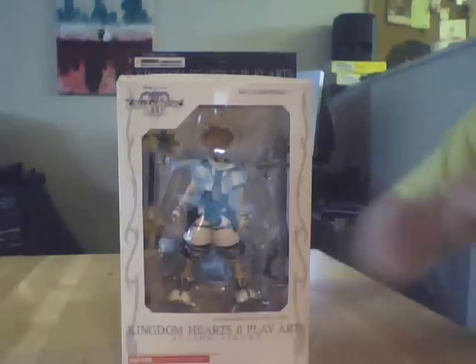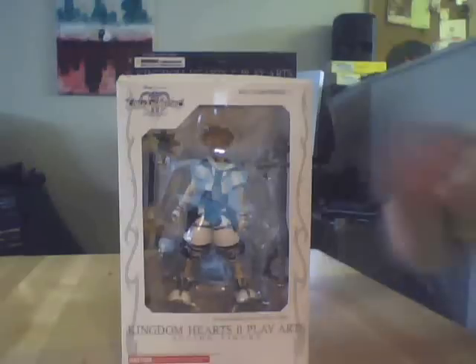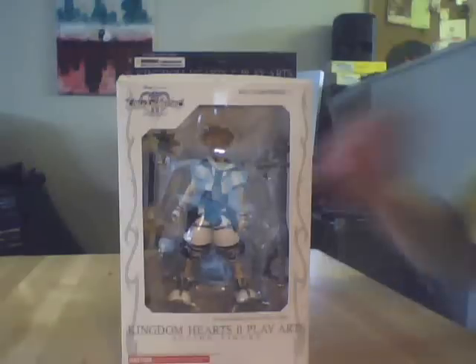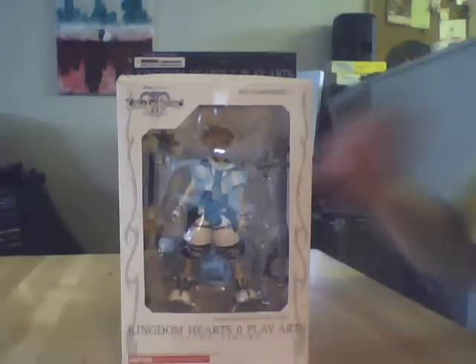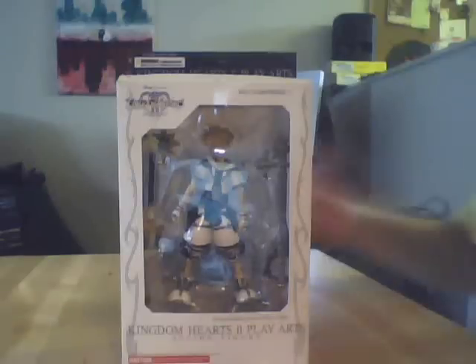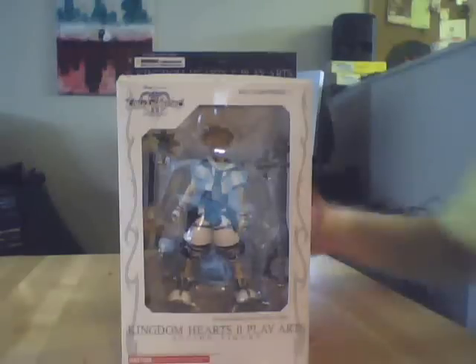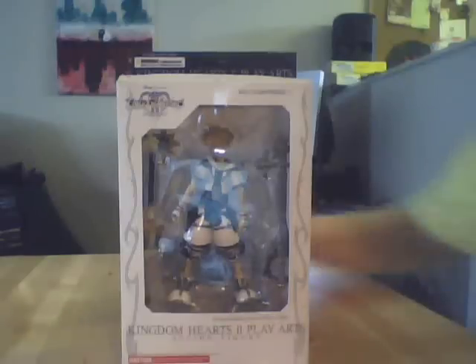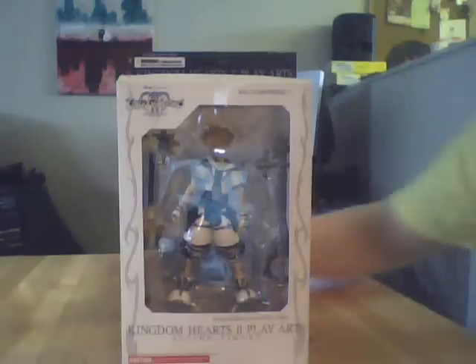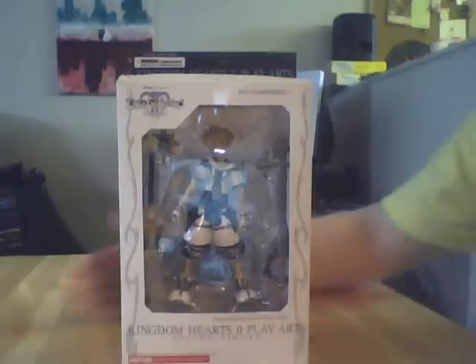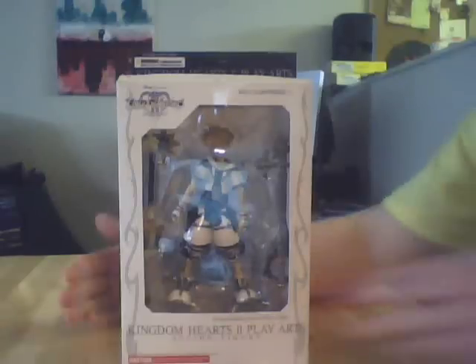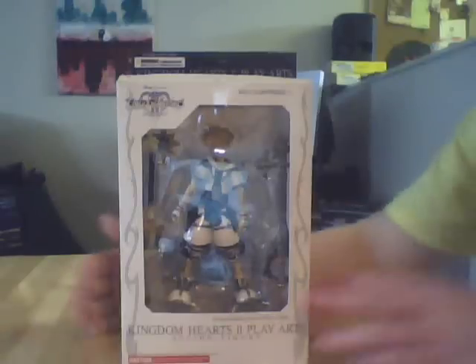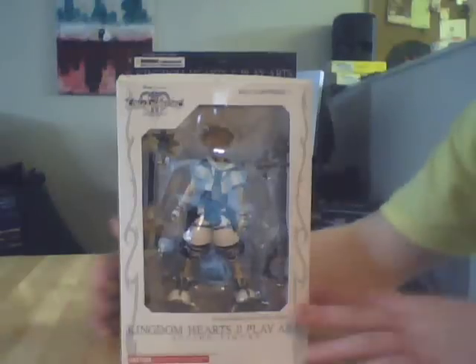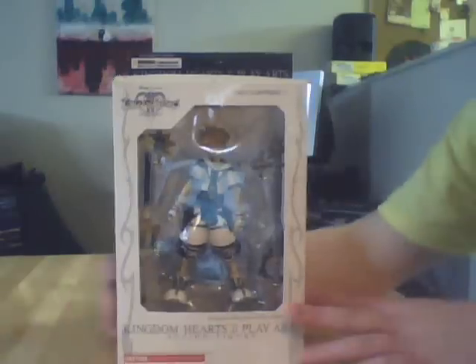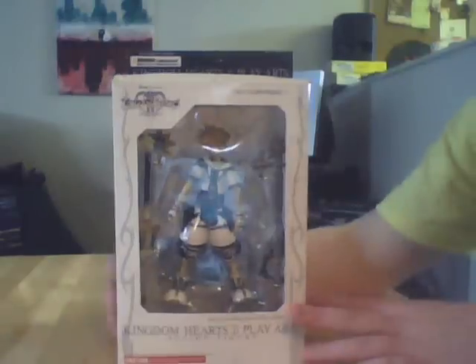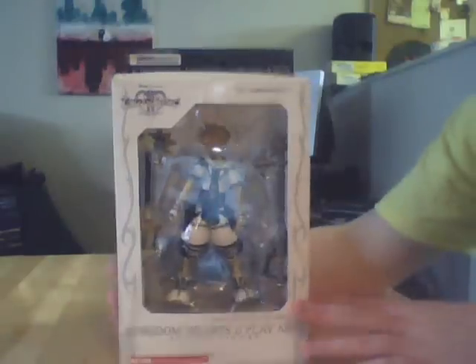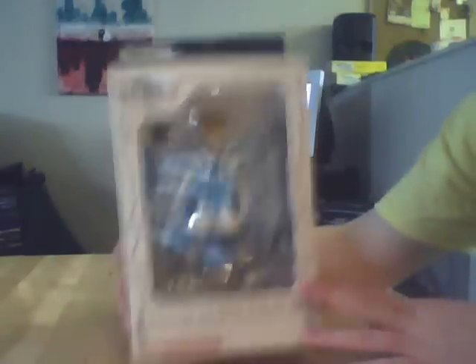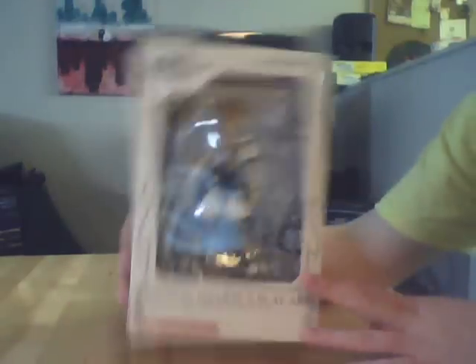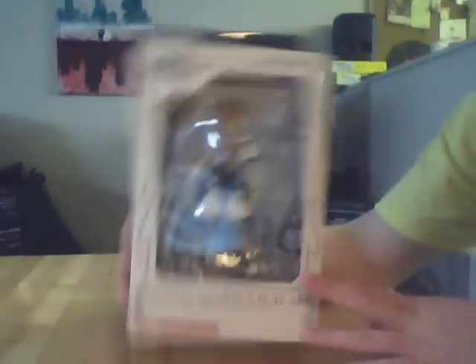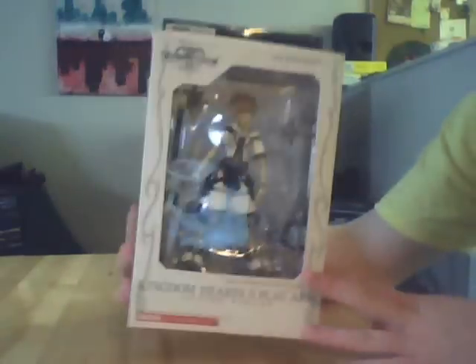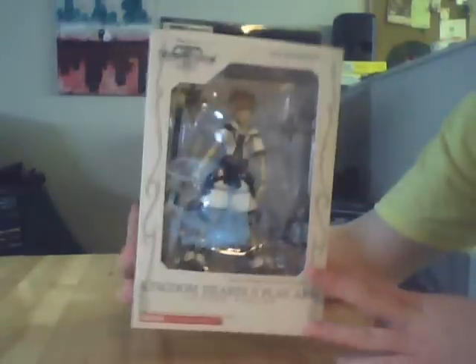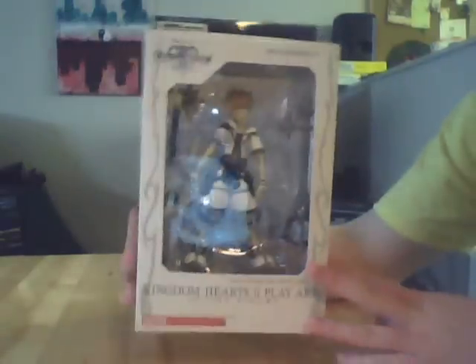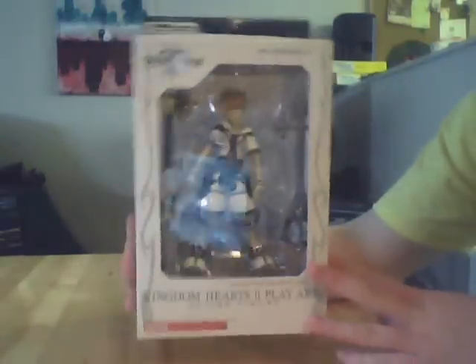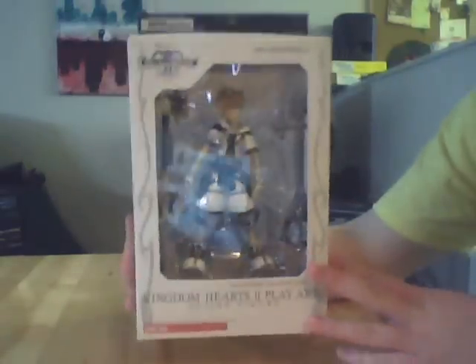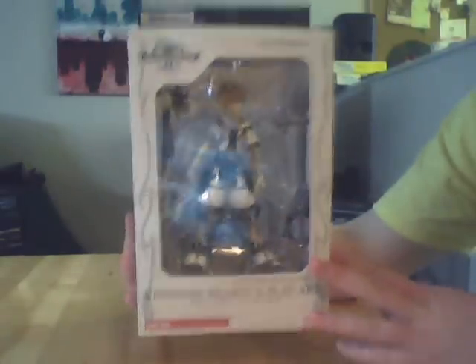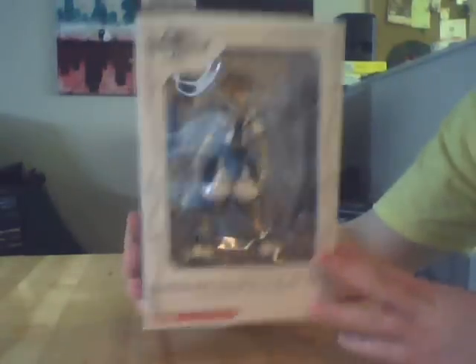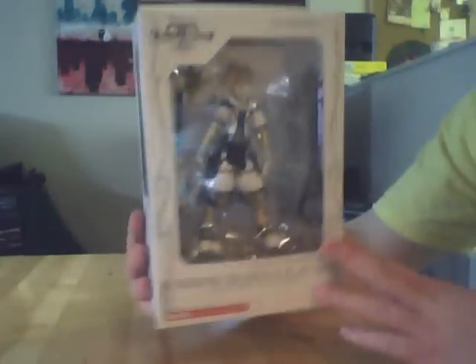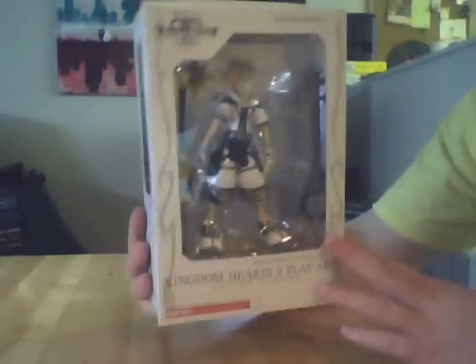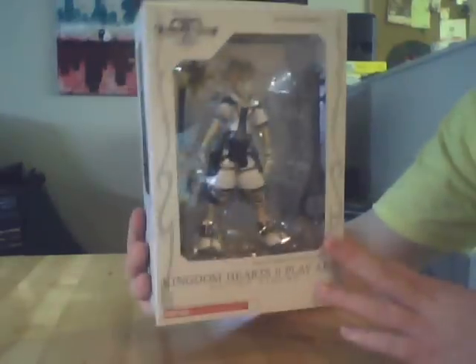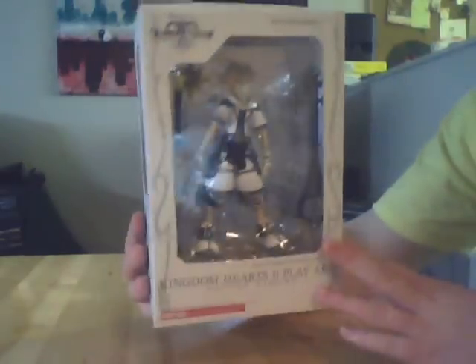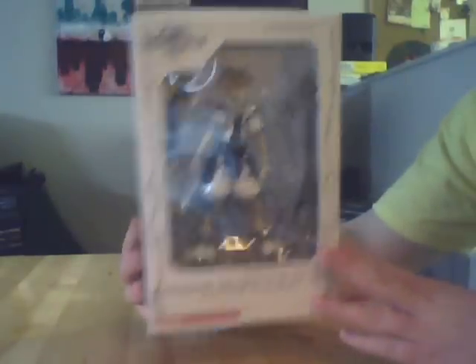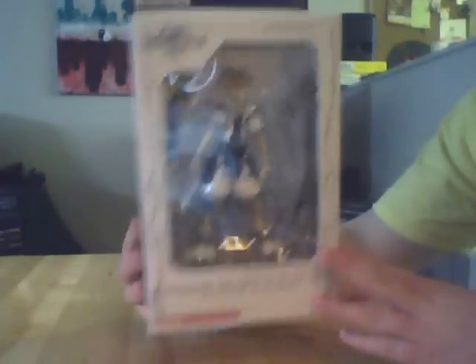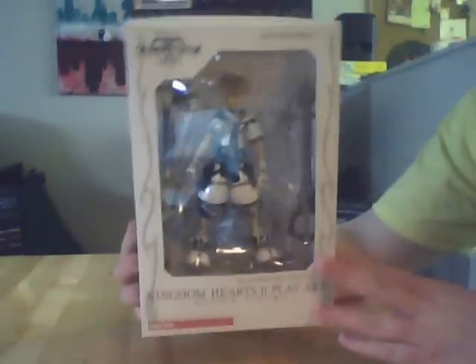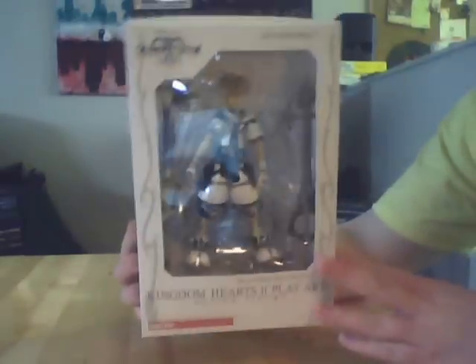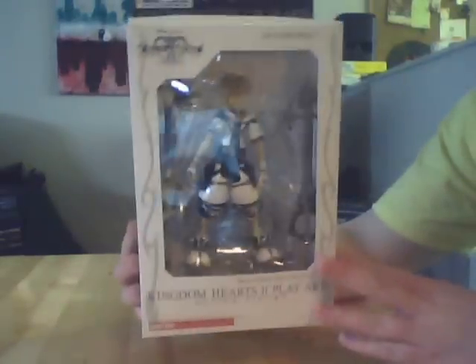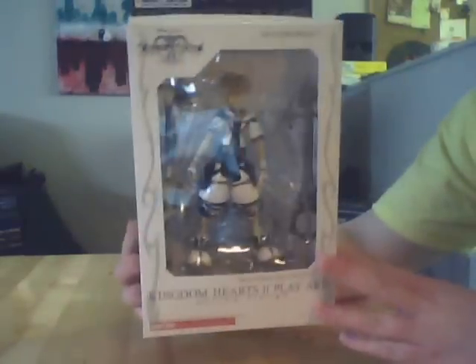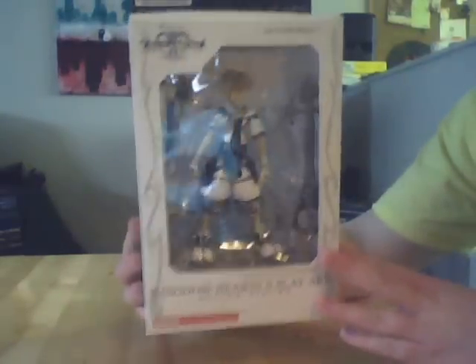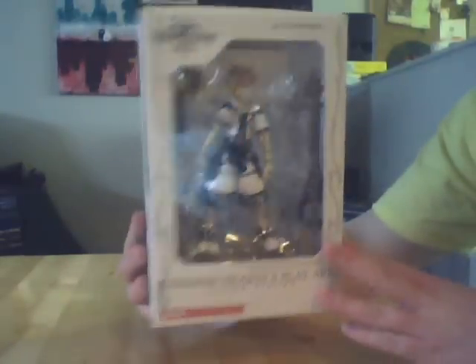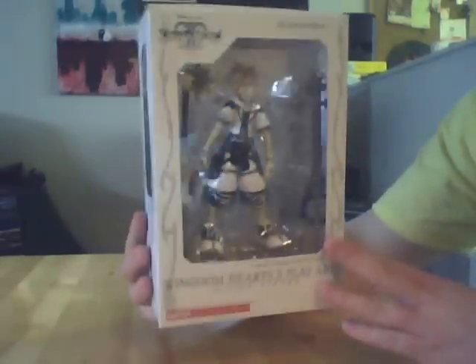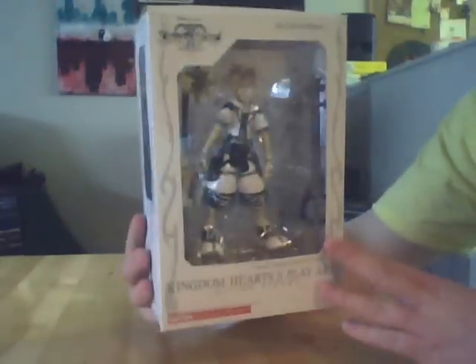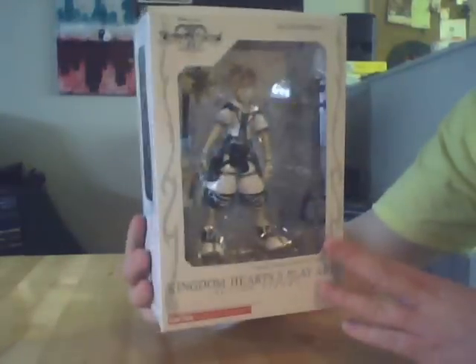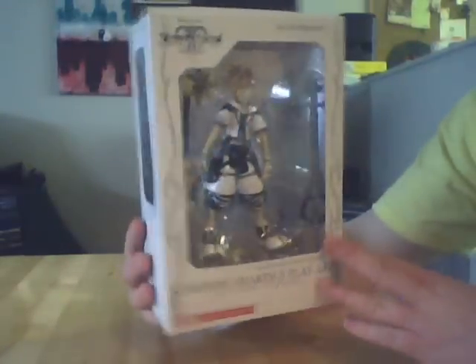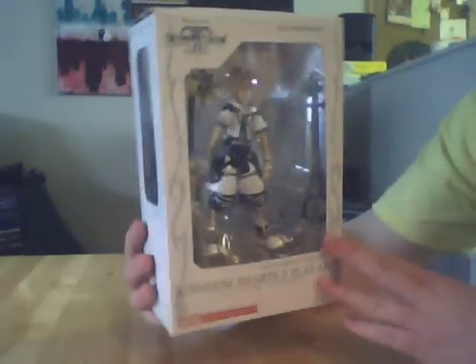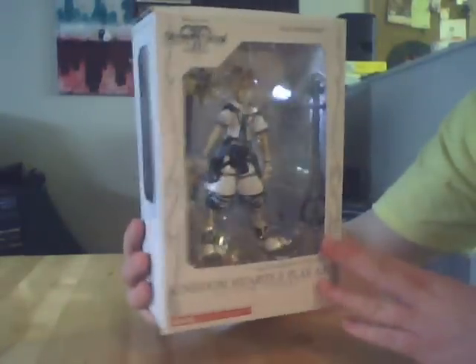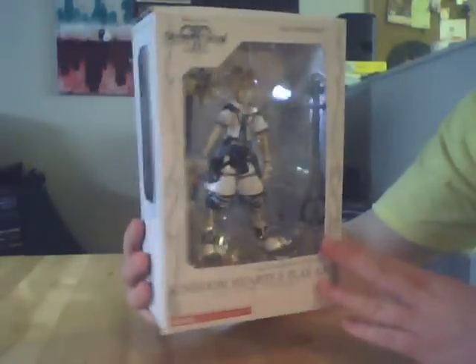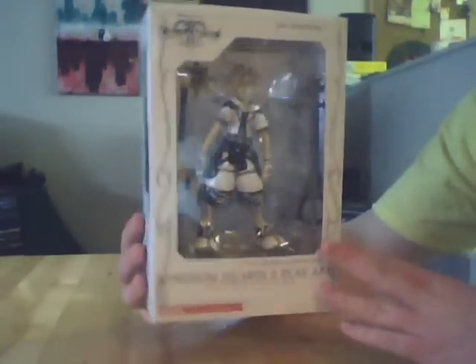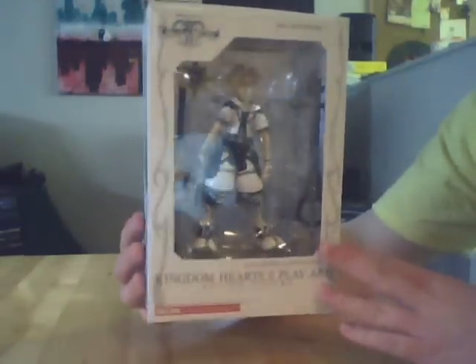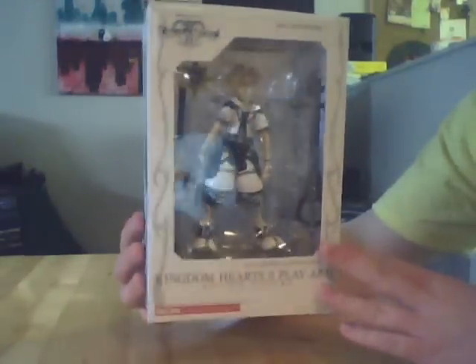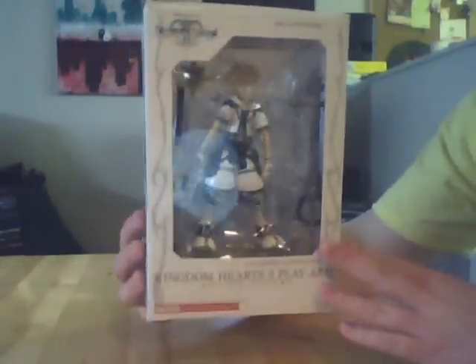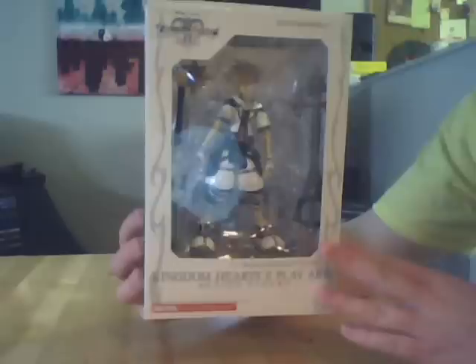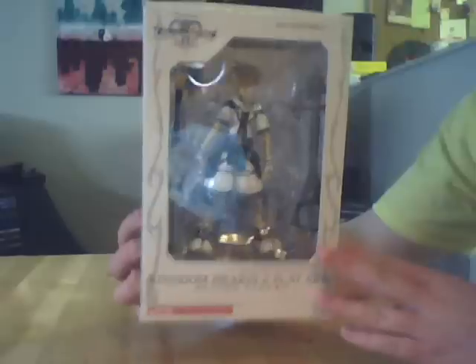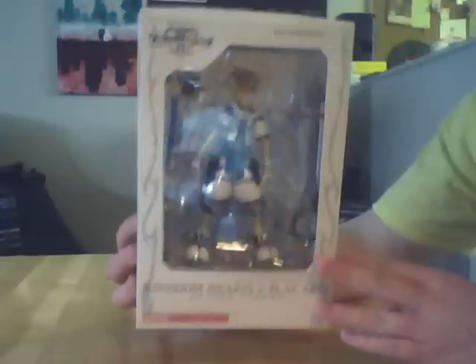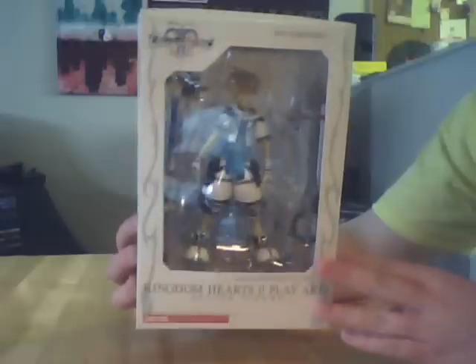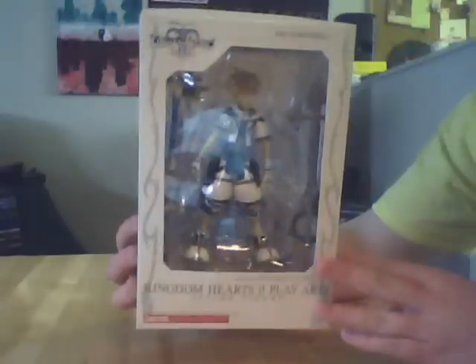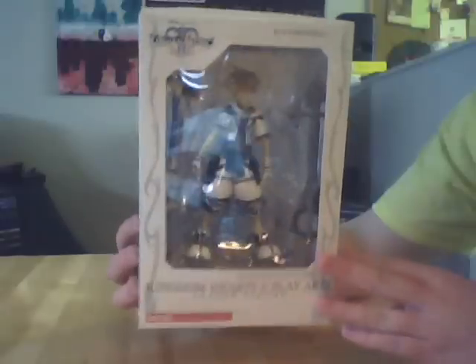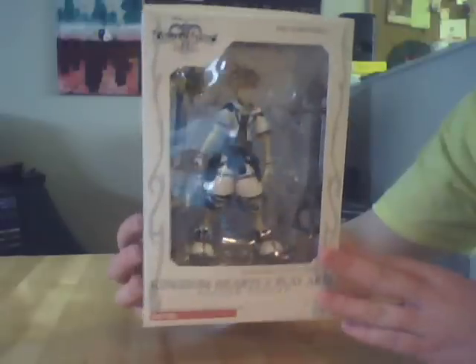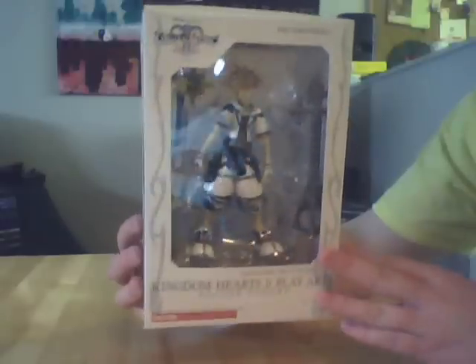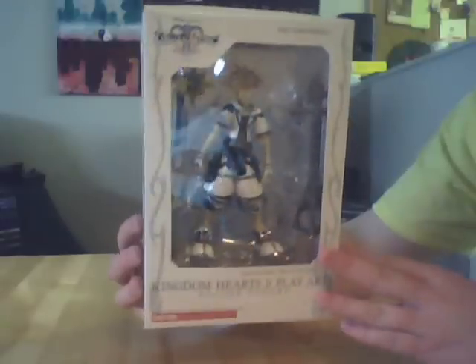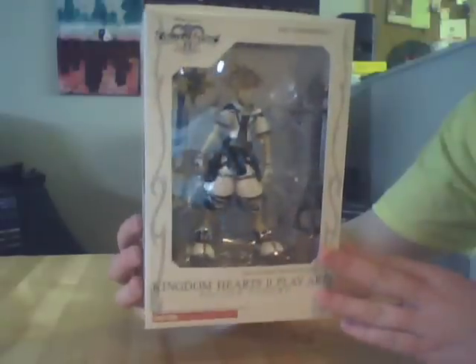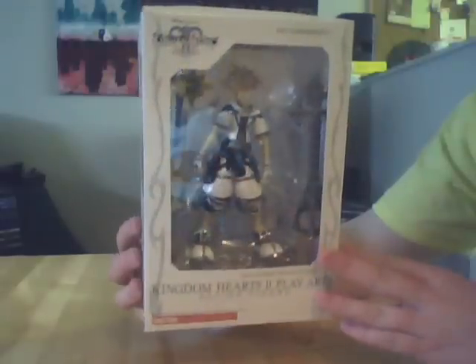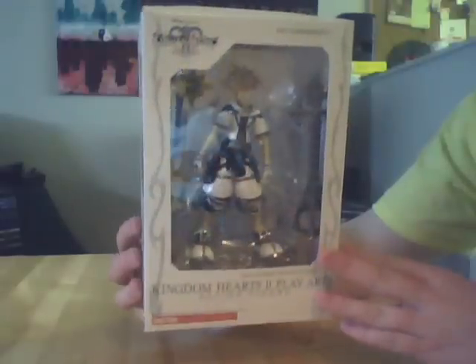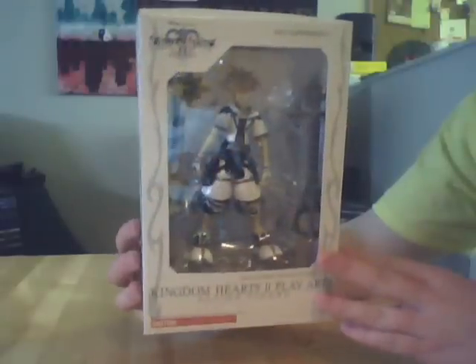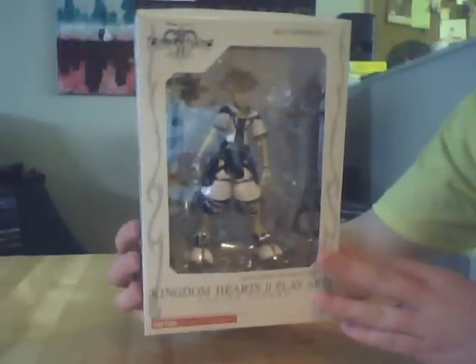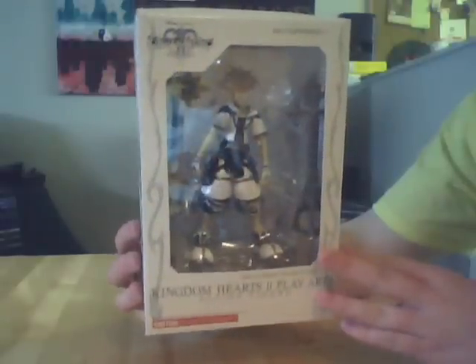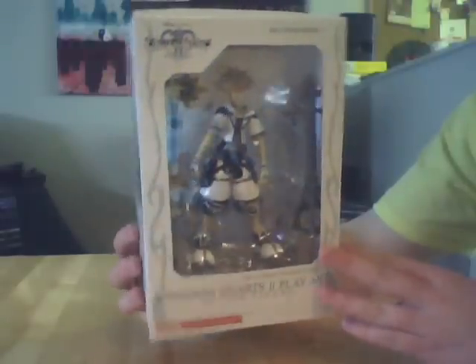Welcome to Kingdom Hearts Final Forms Sora. Hi guys, this is Blowjoes, and today I will be giving you a review of Kingdom Hearts Final Forms Sora from Kingdom Hearts 2.